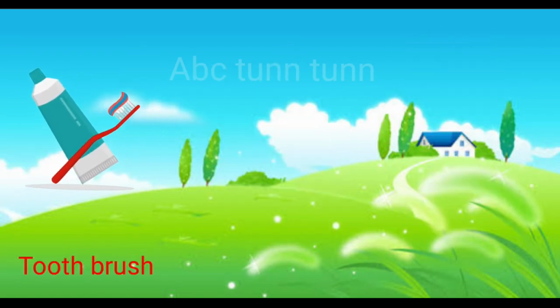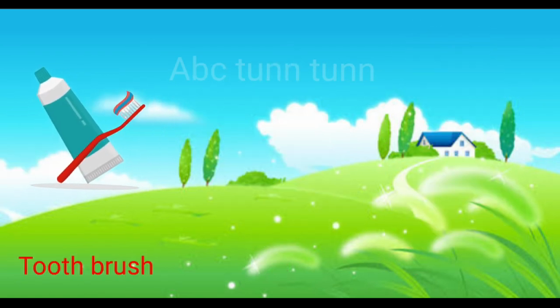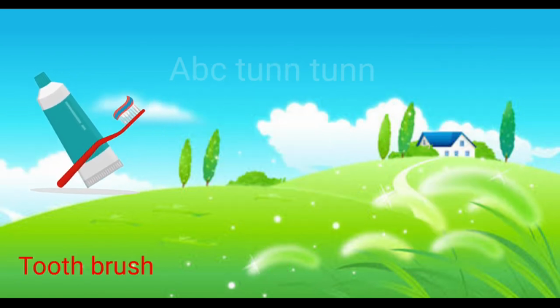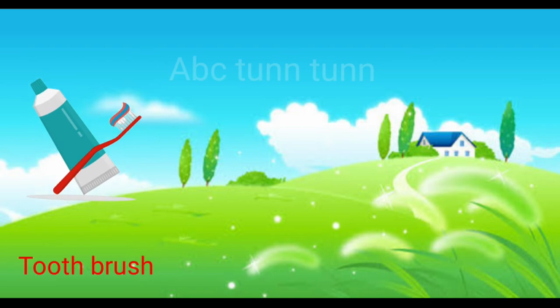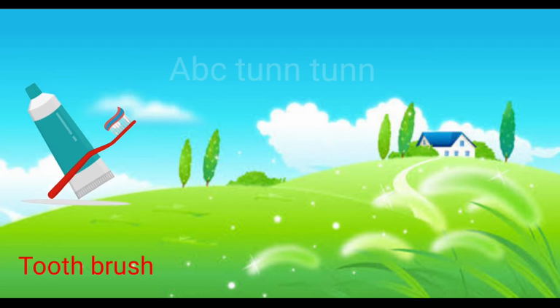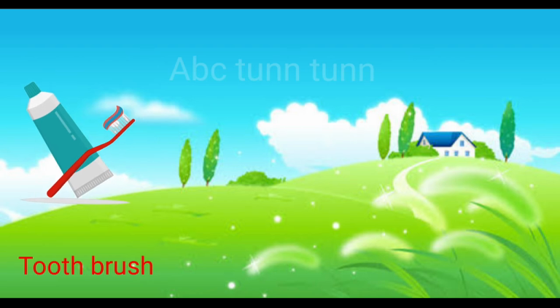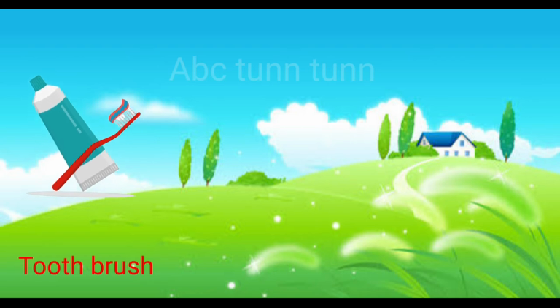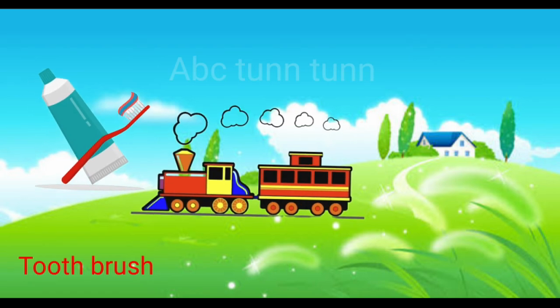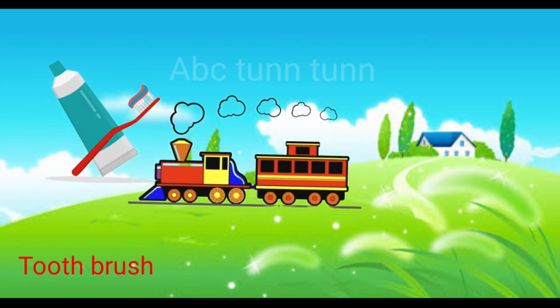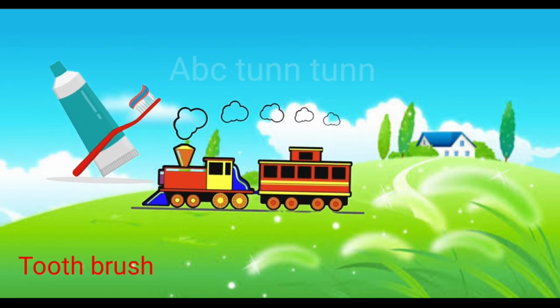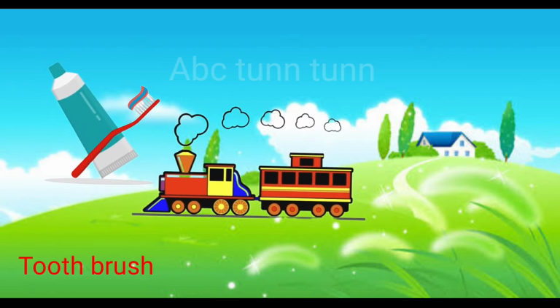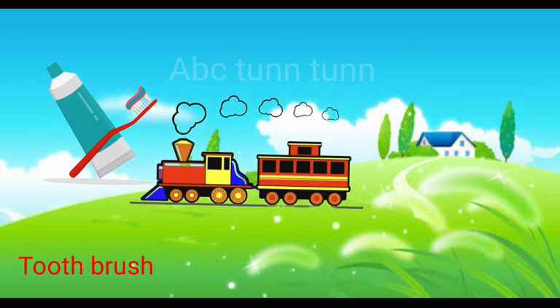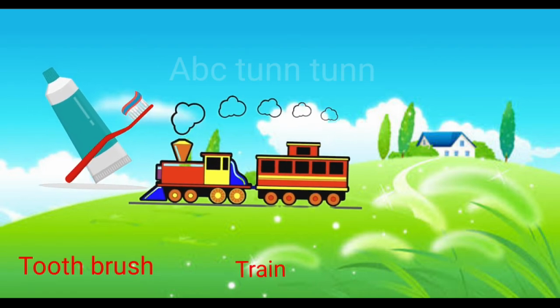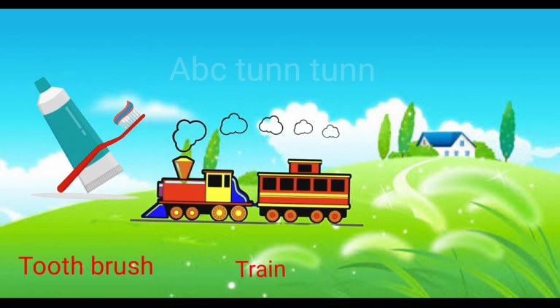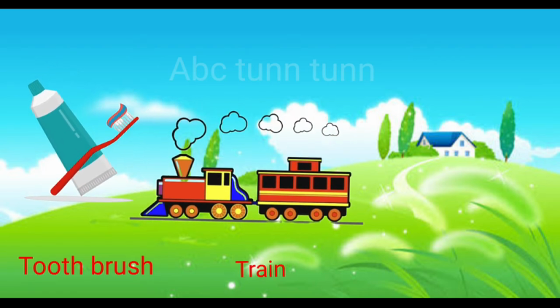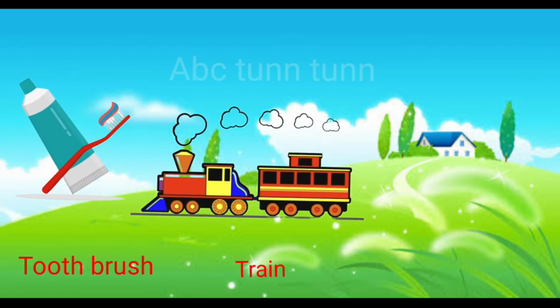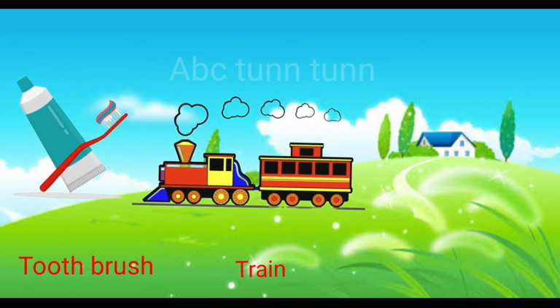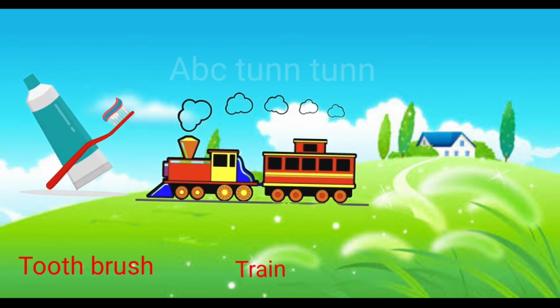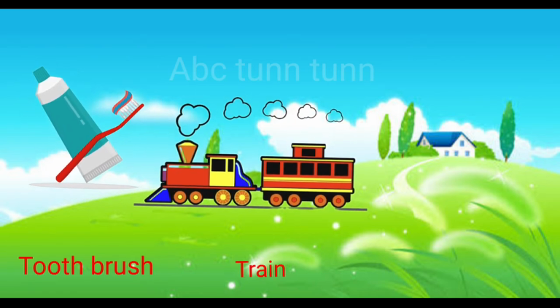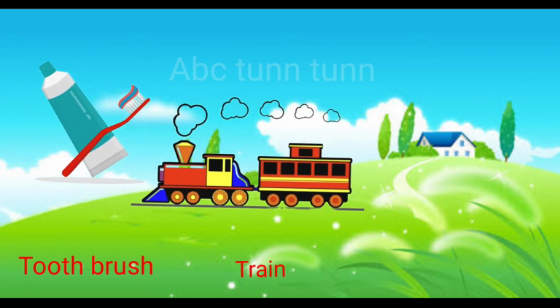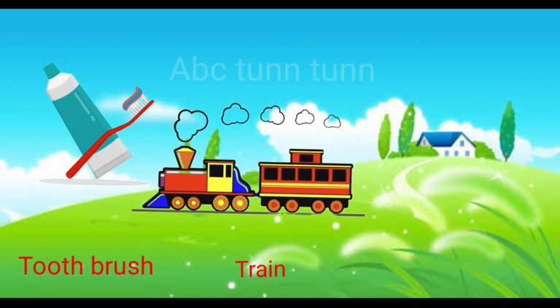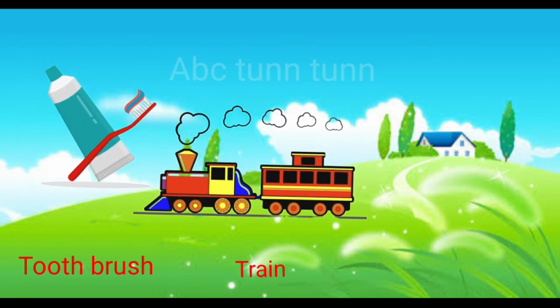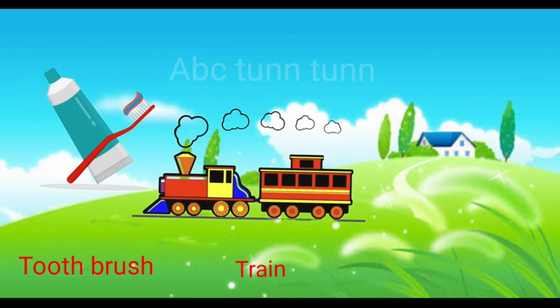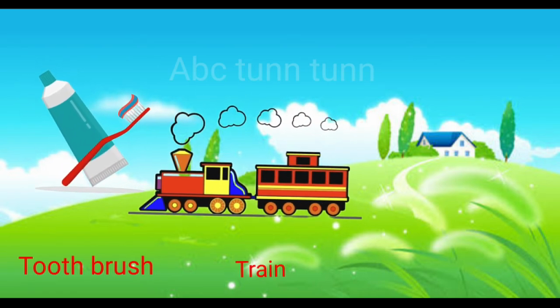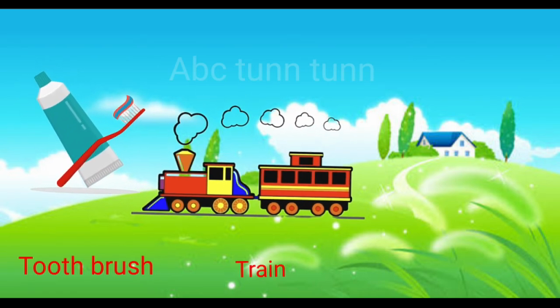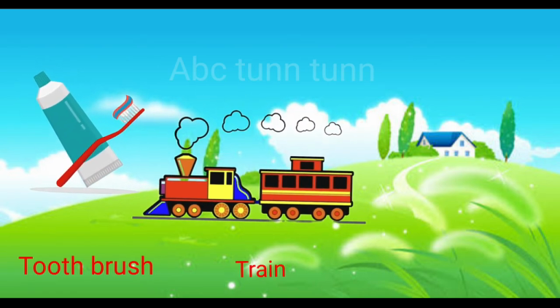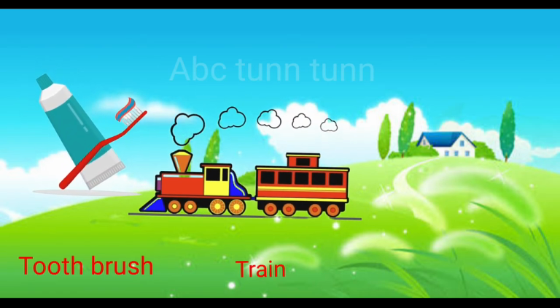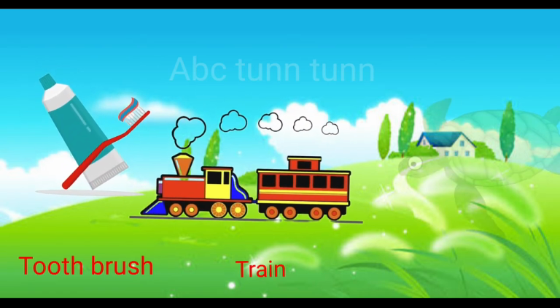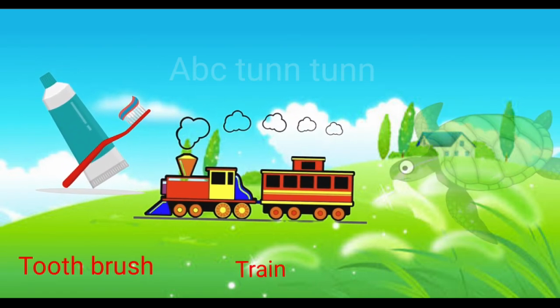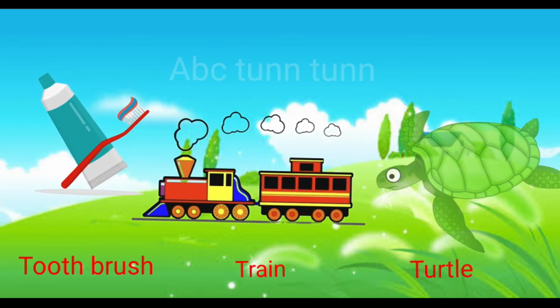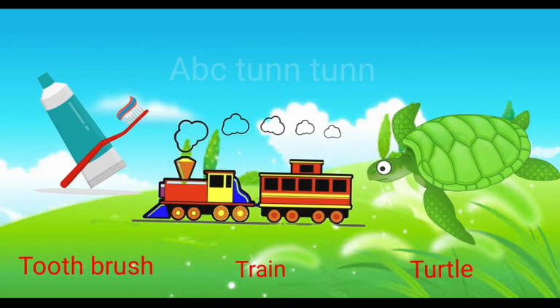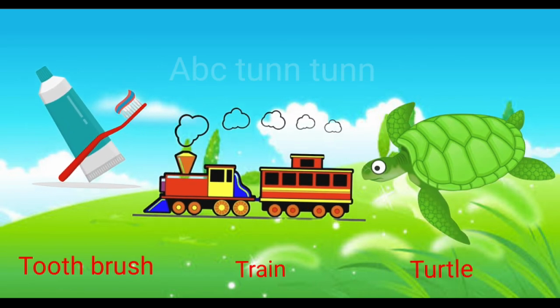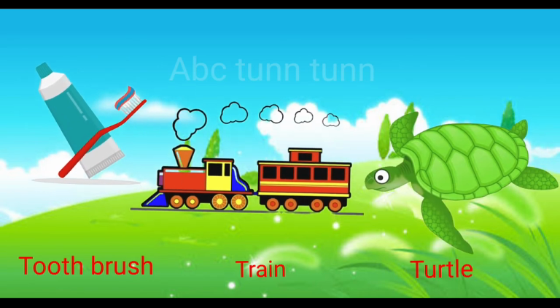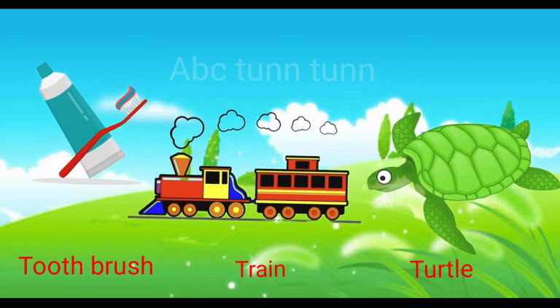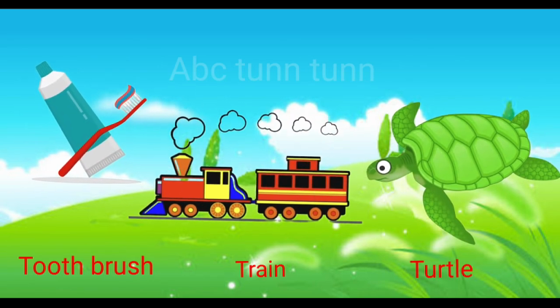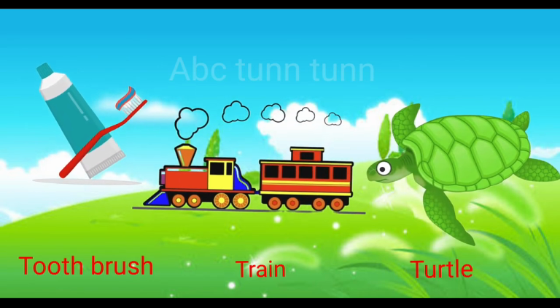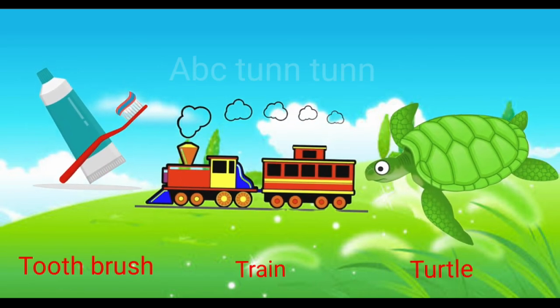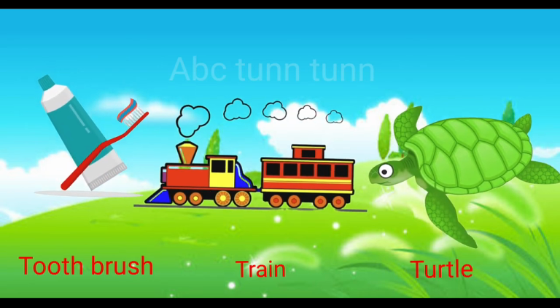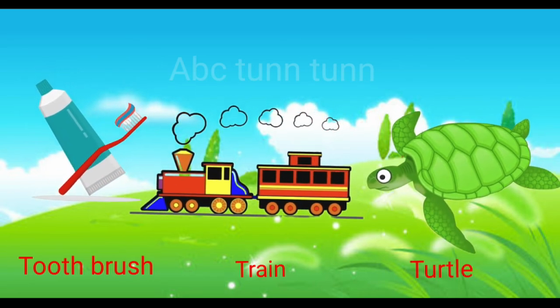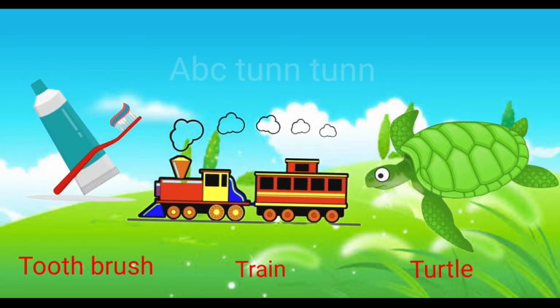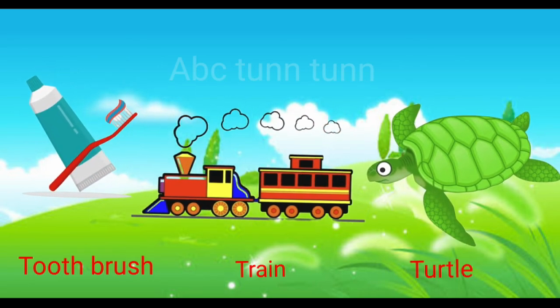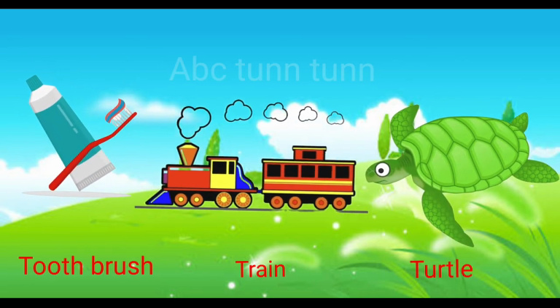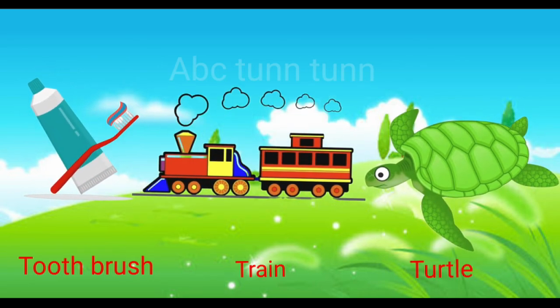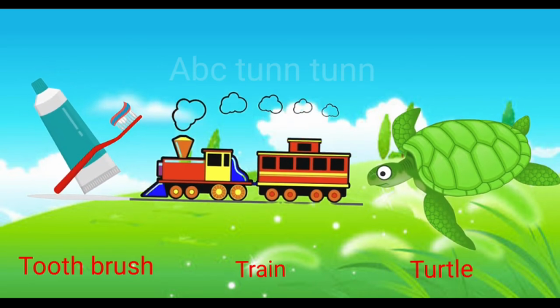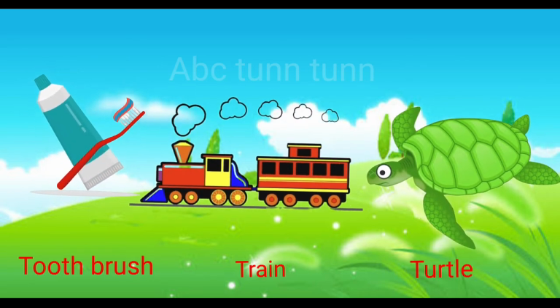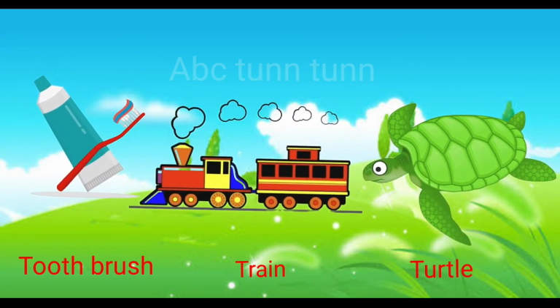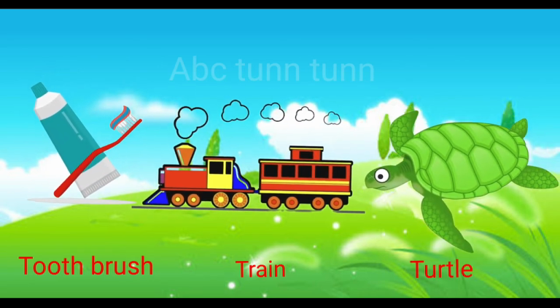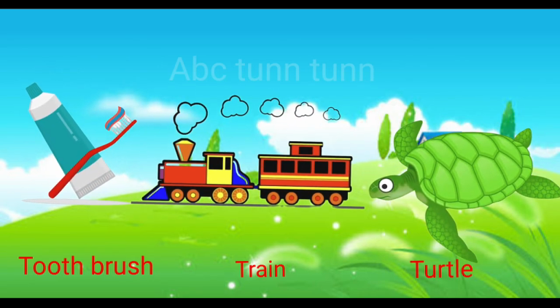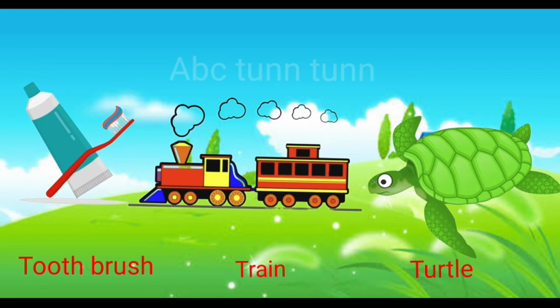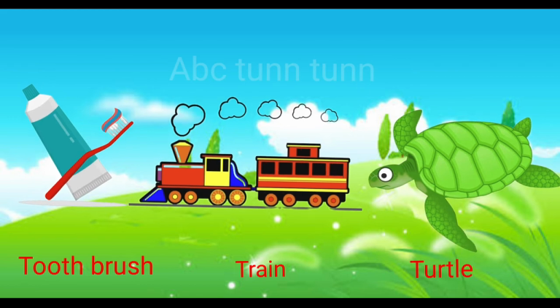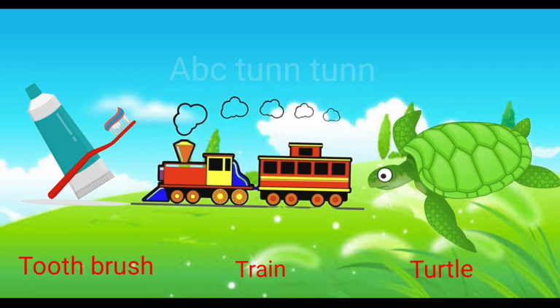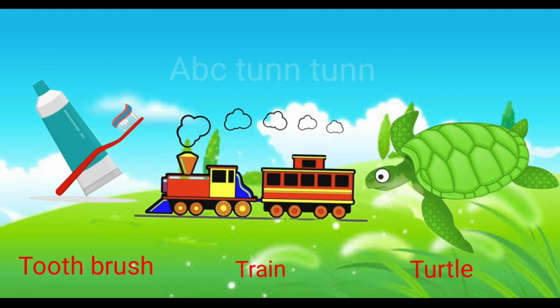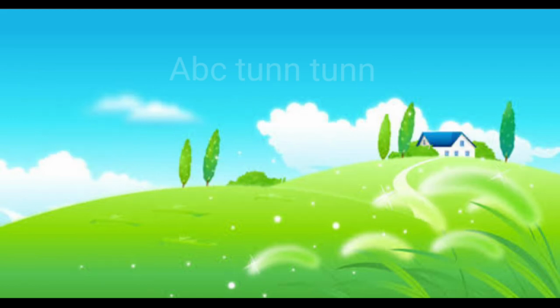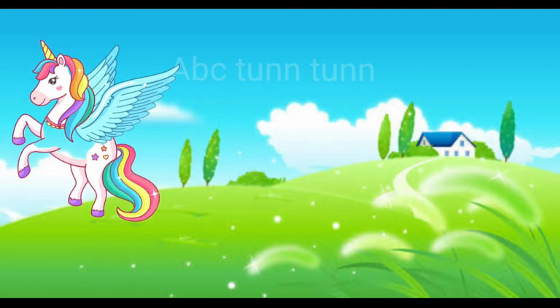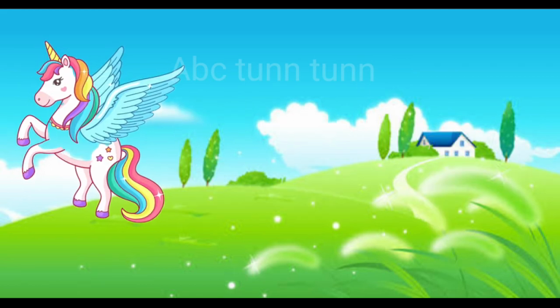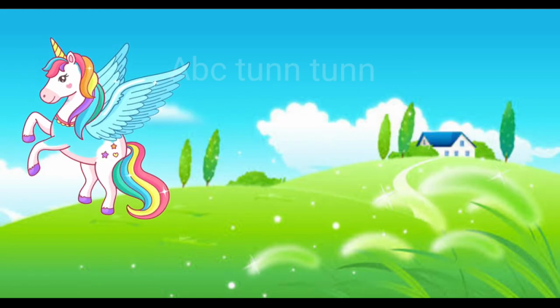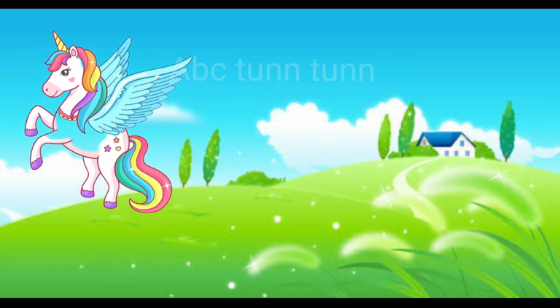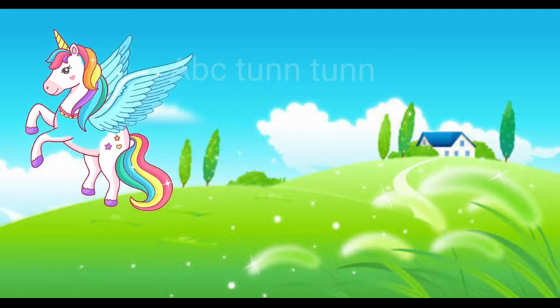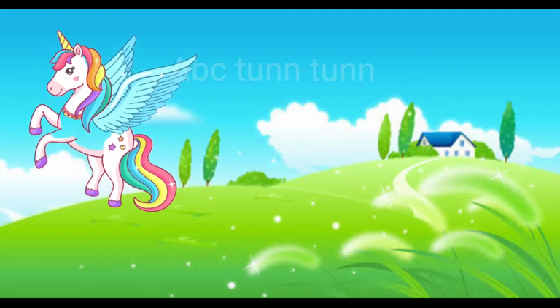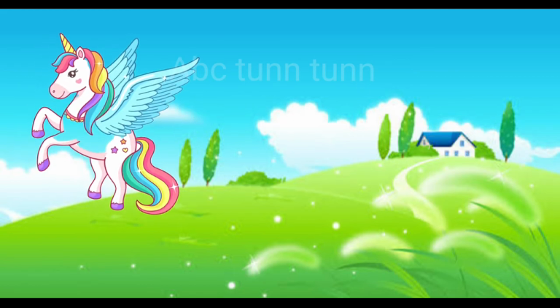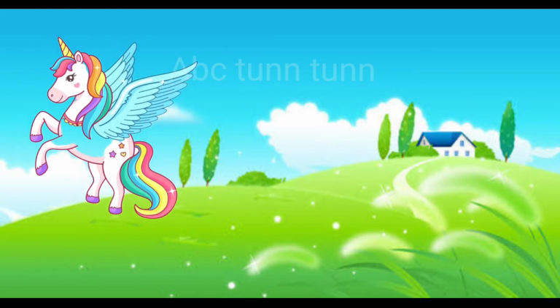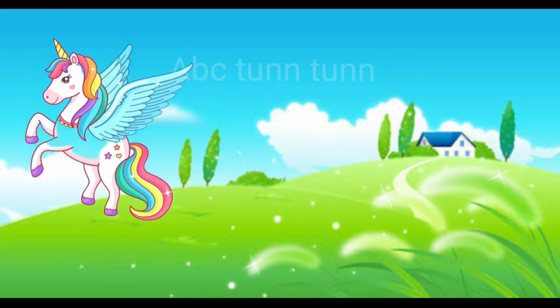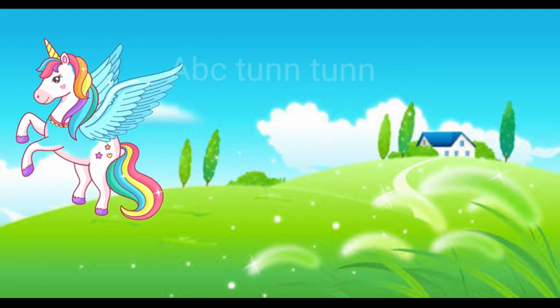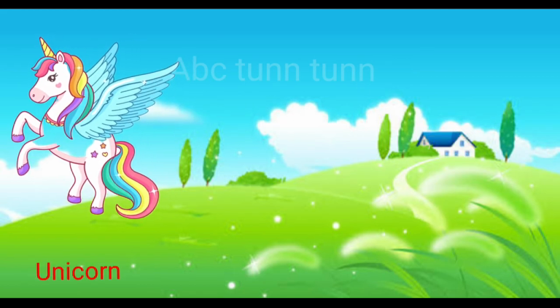T is for toothbrush. T is for train. T is for turtle. Ta.